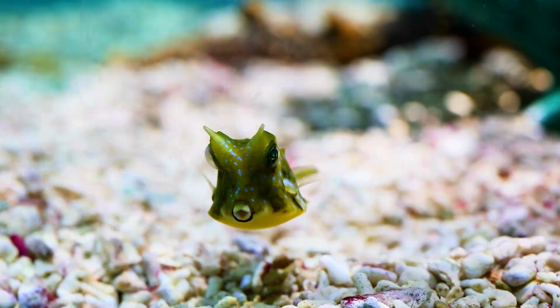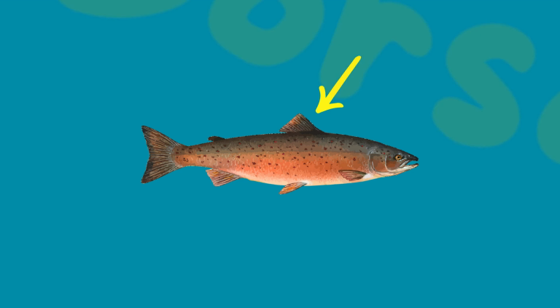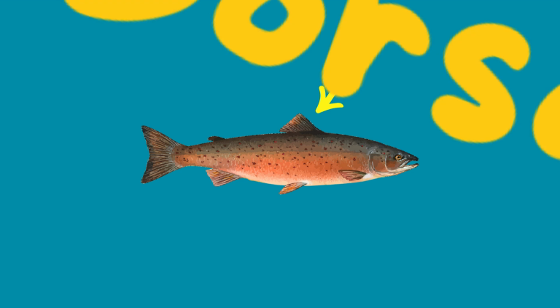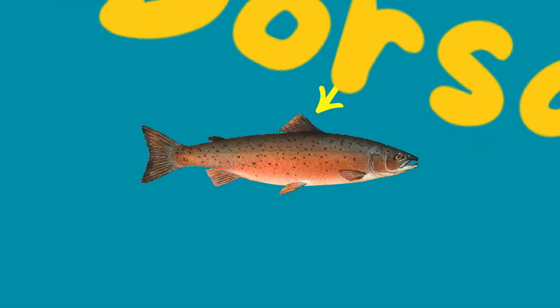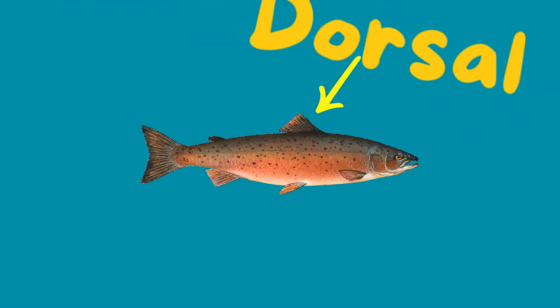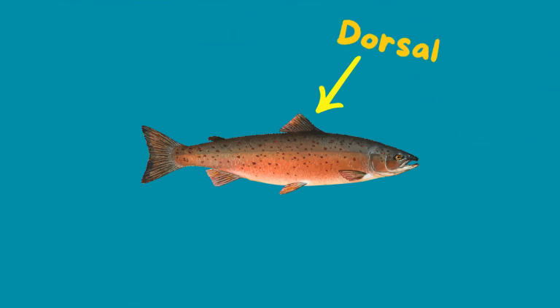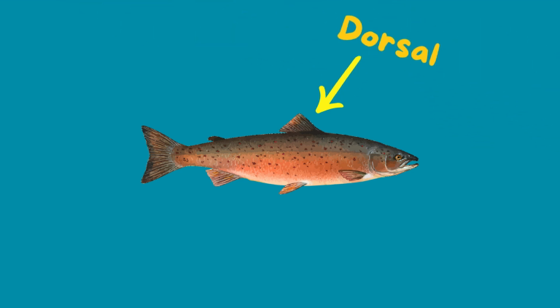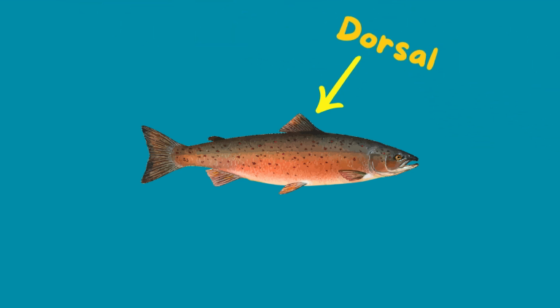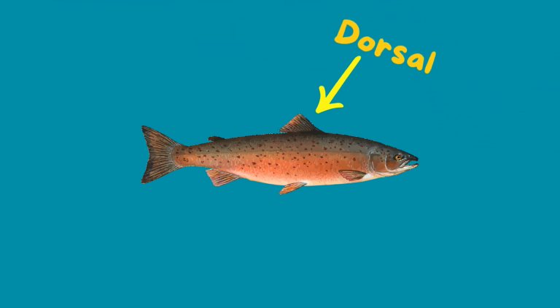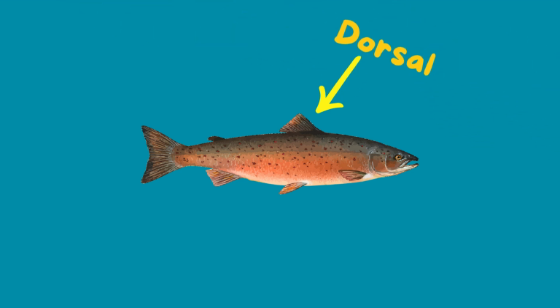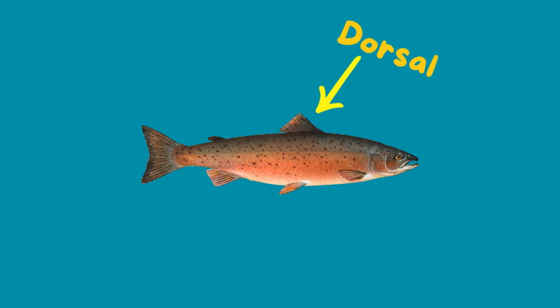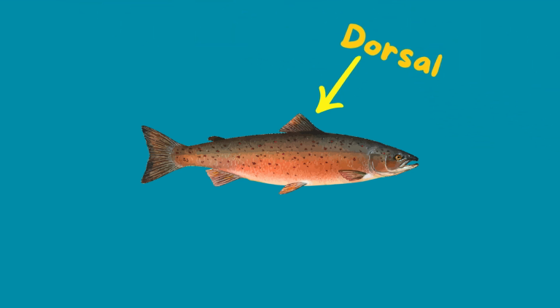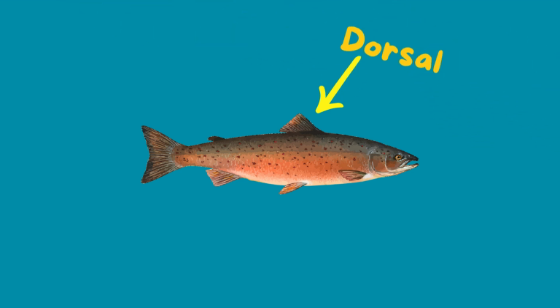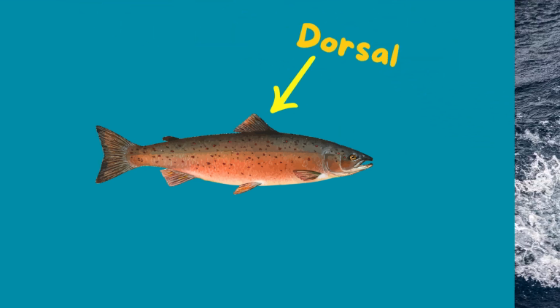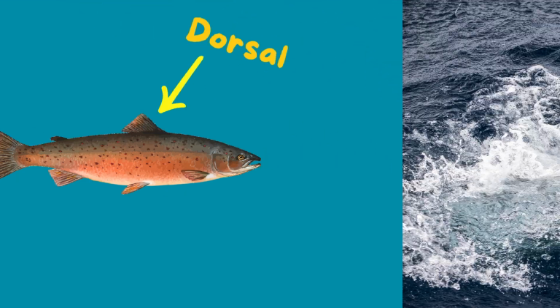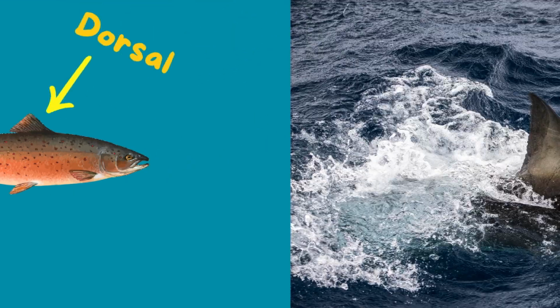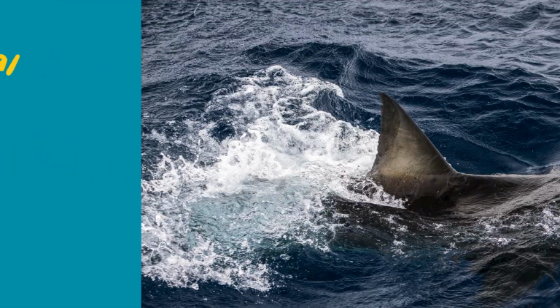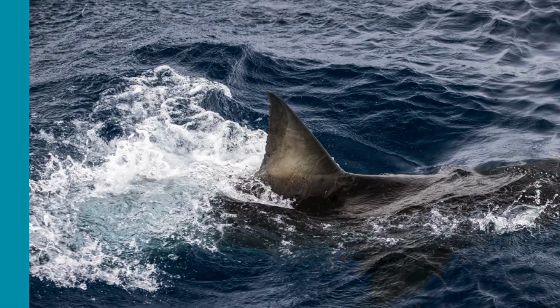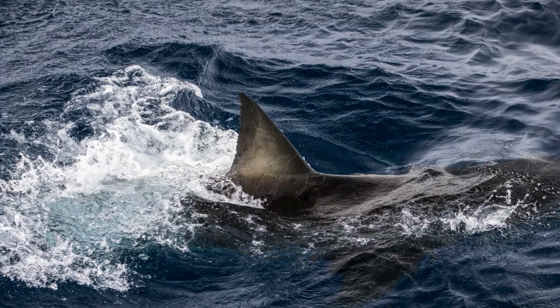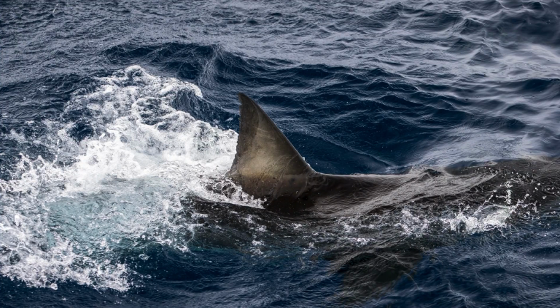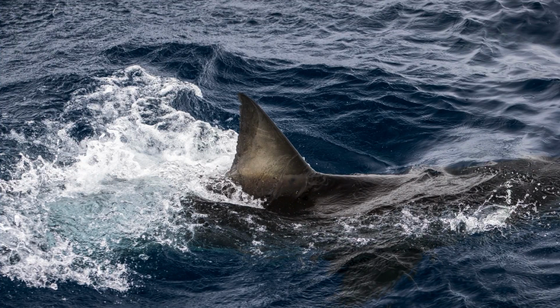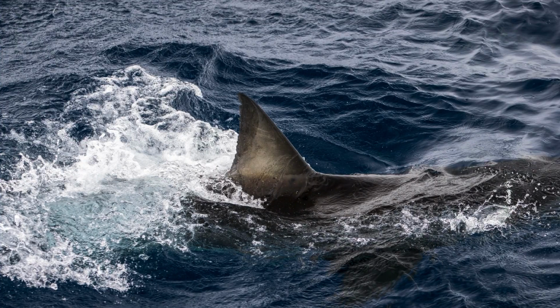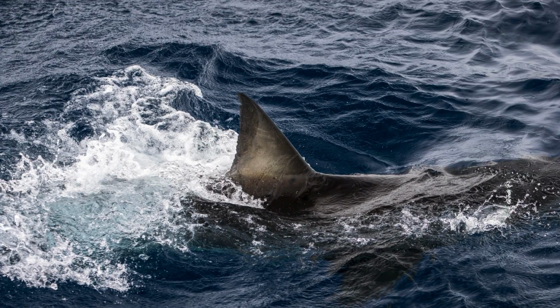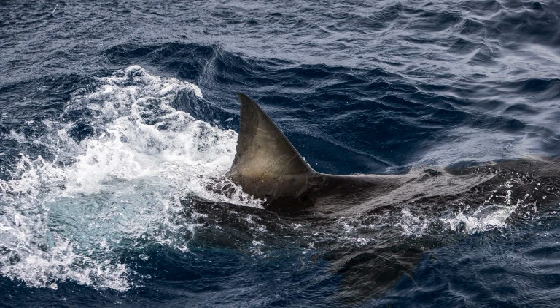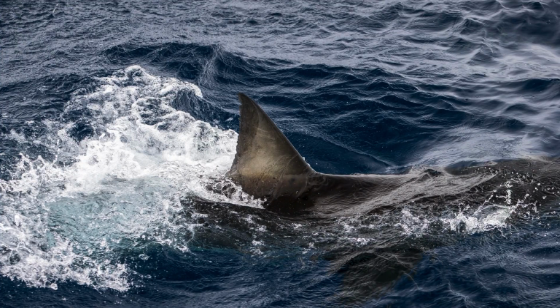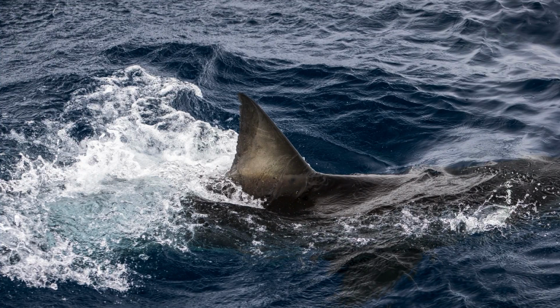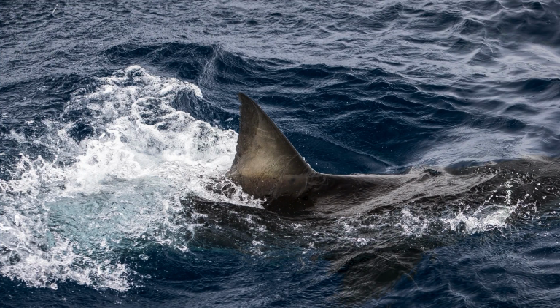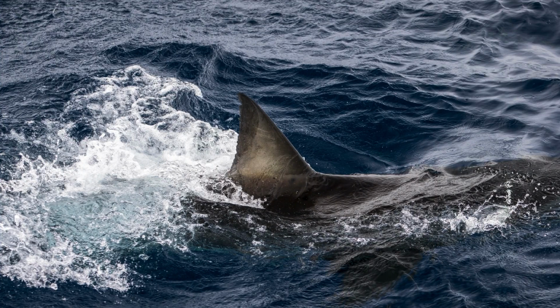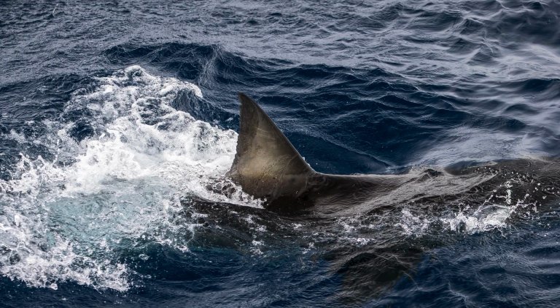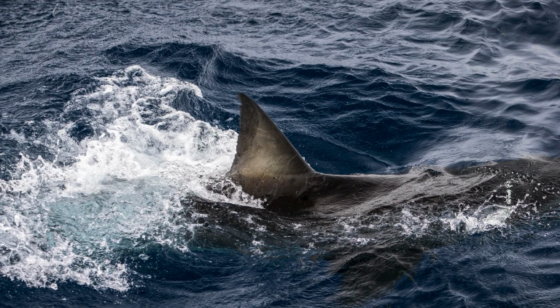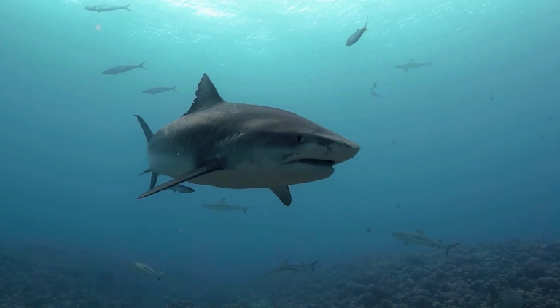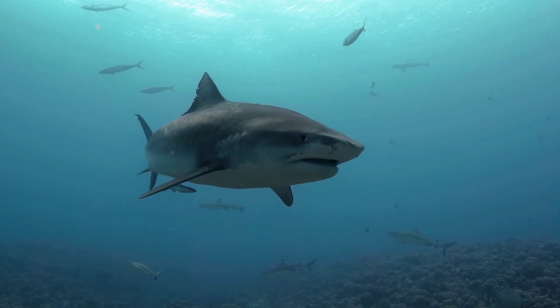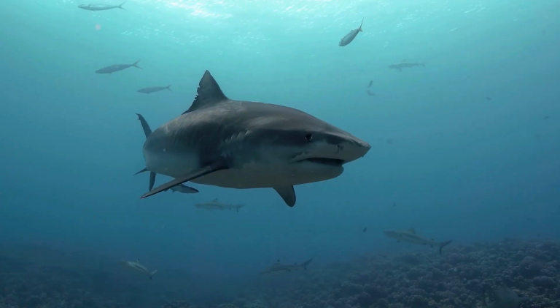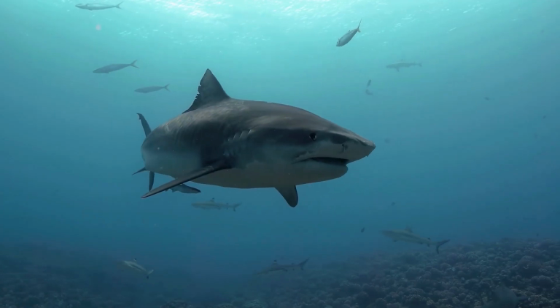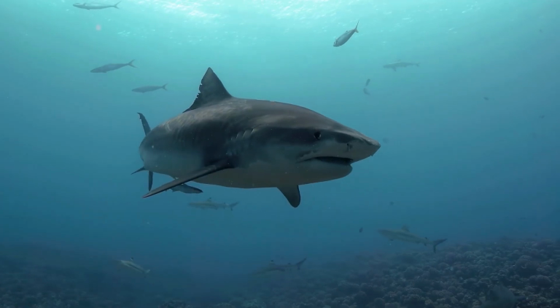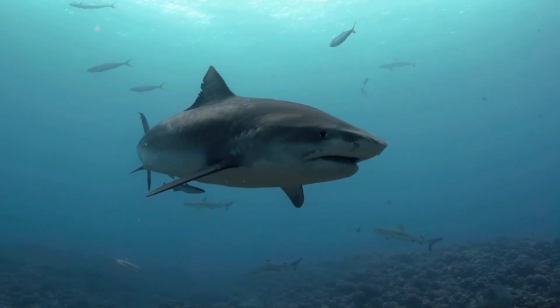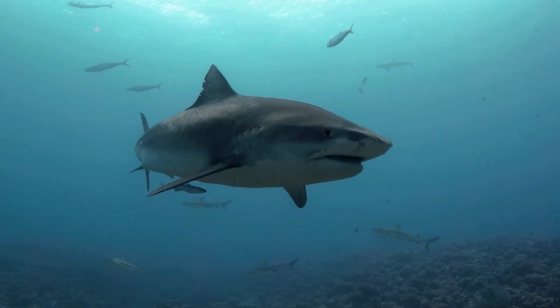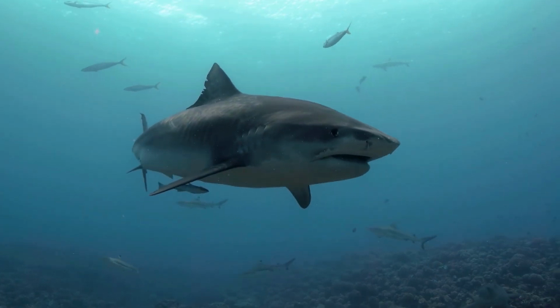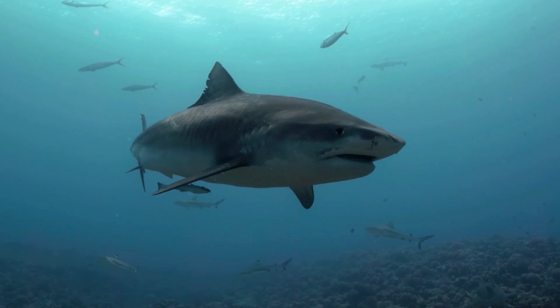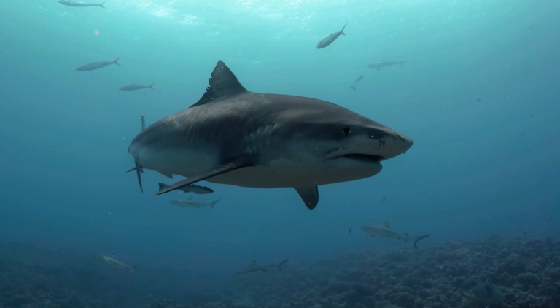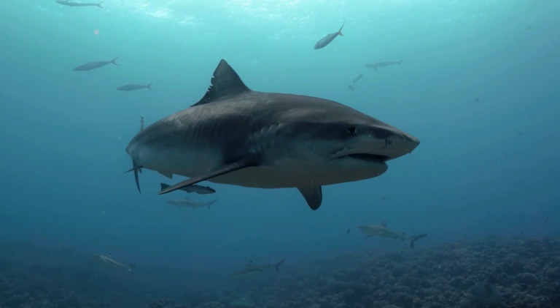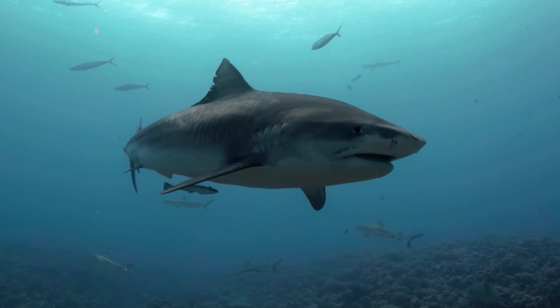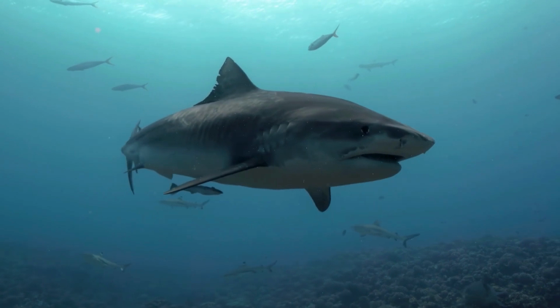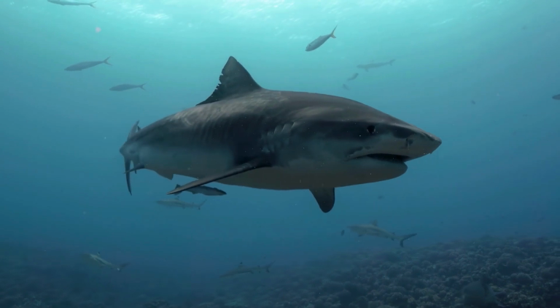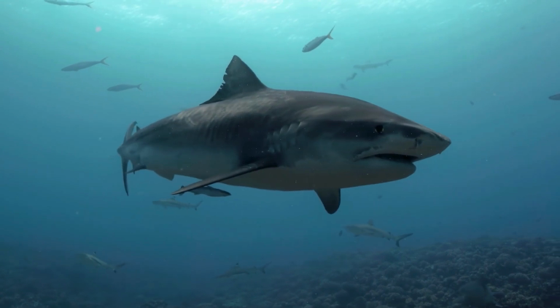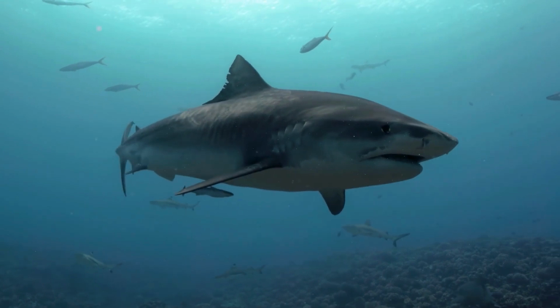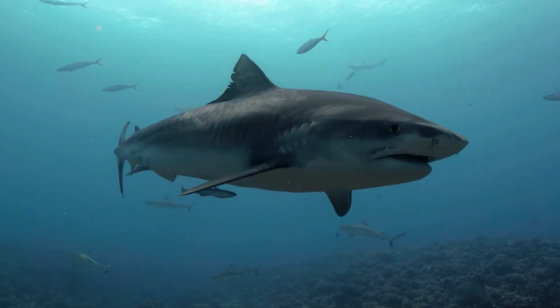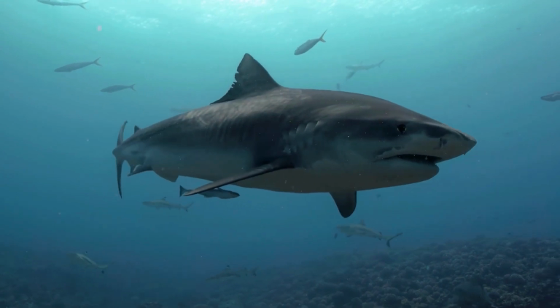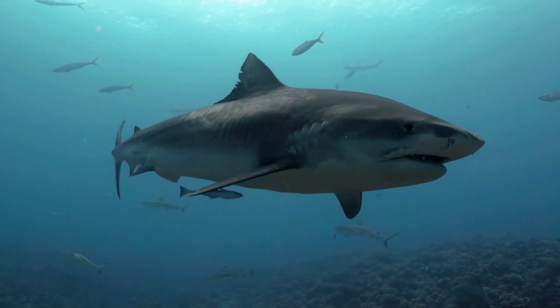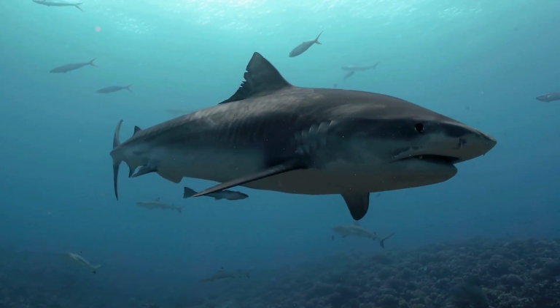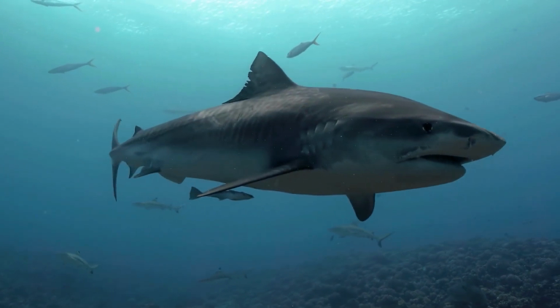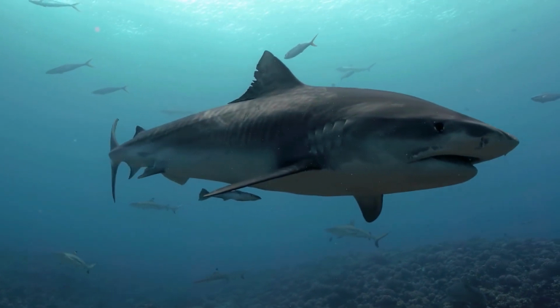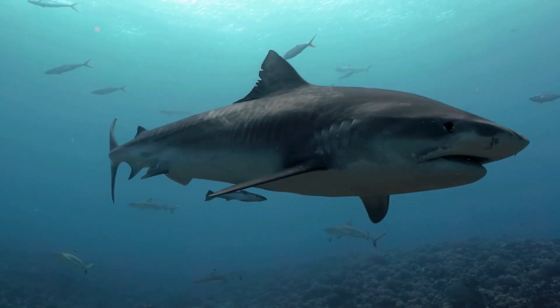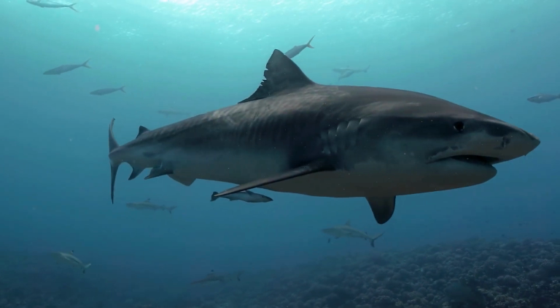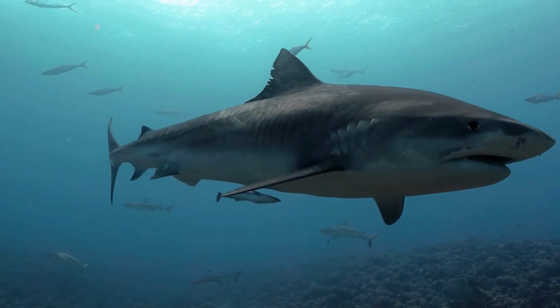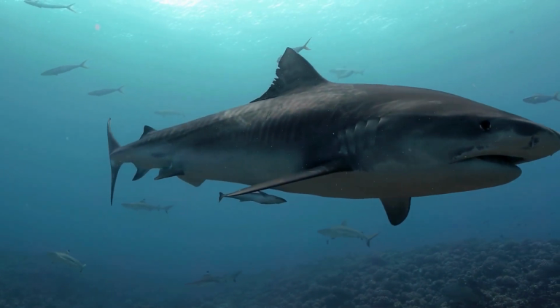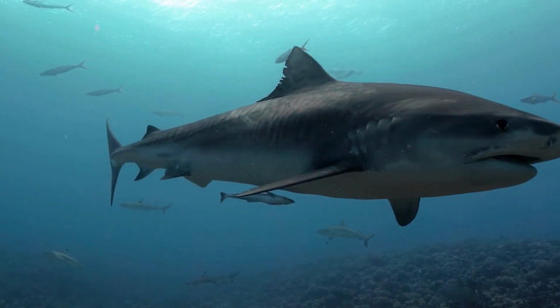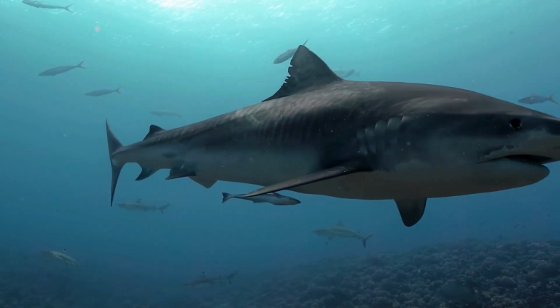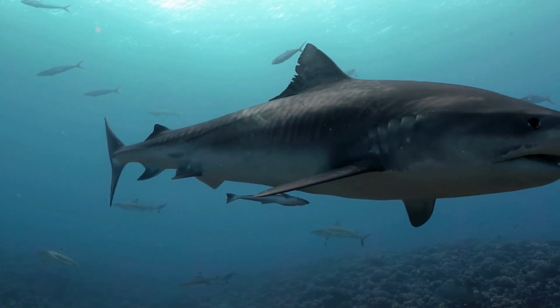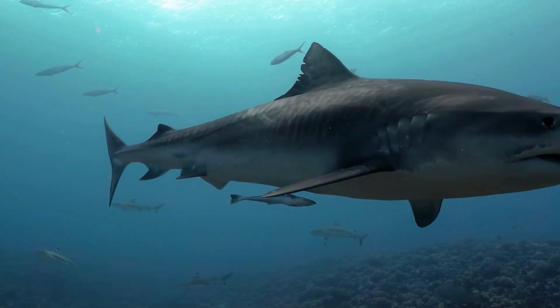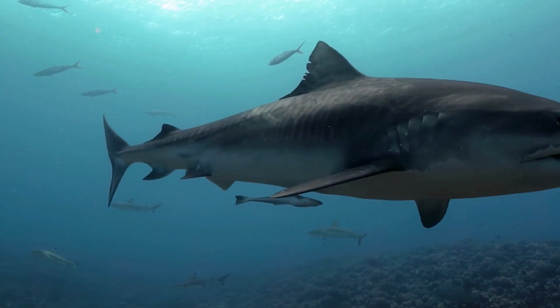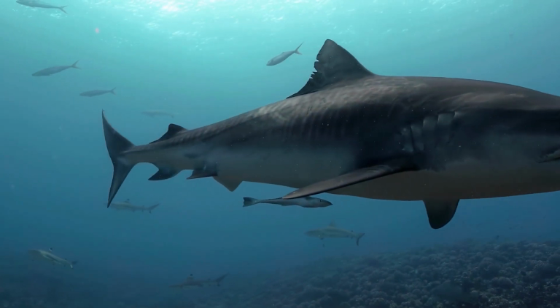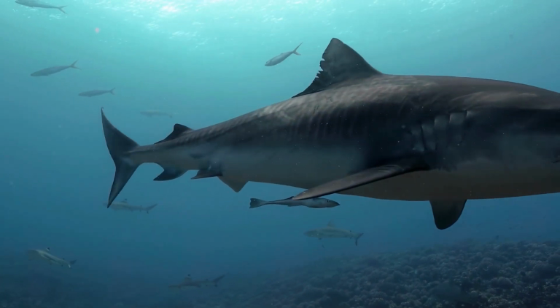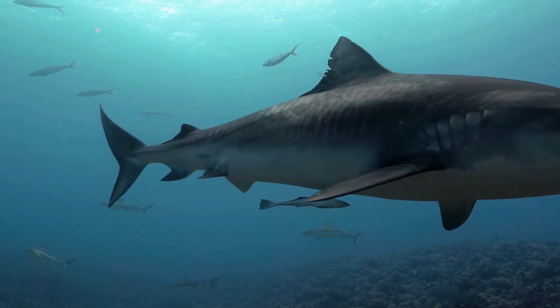The dorsal fin — that's the iconic one on top that Jaws made famous — acts like a stabilizing keel.